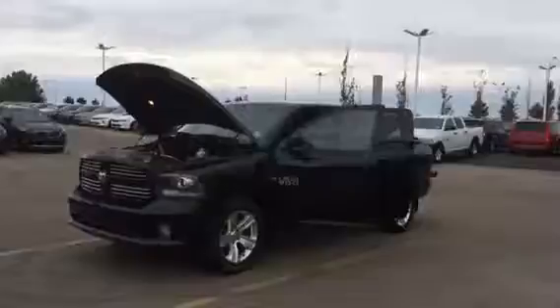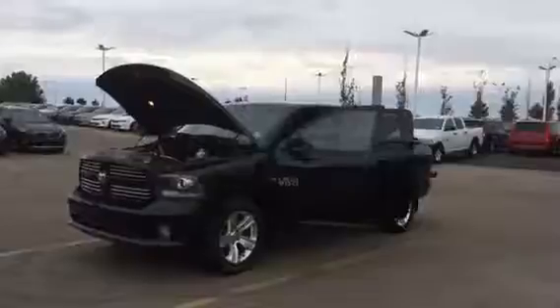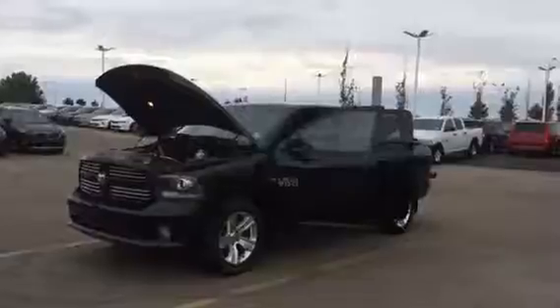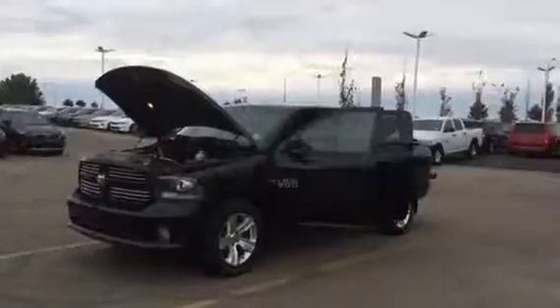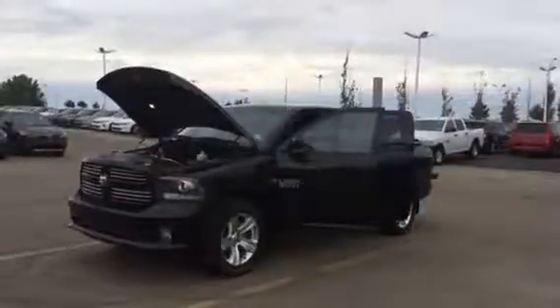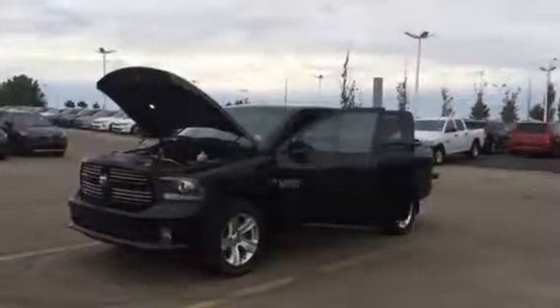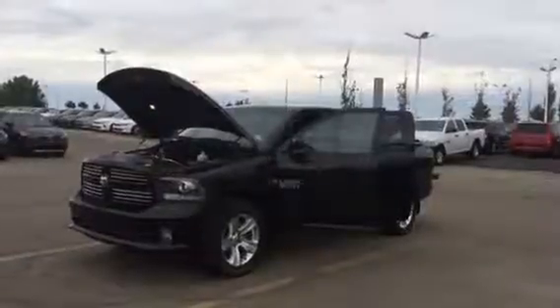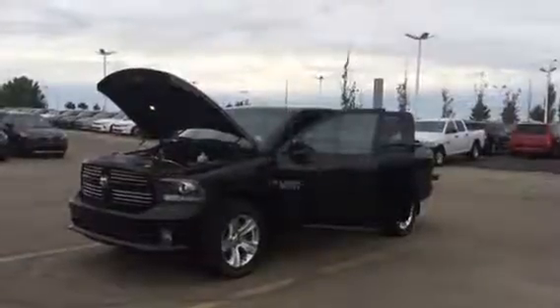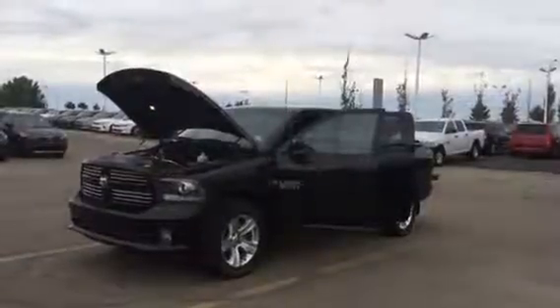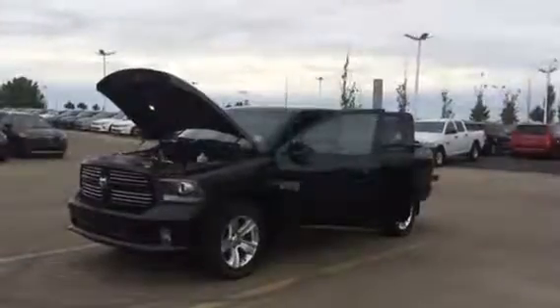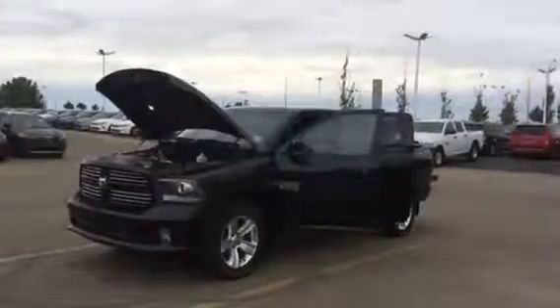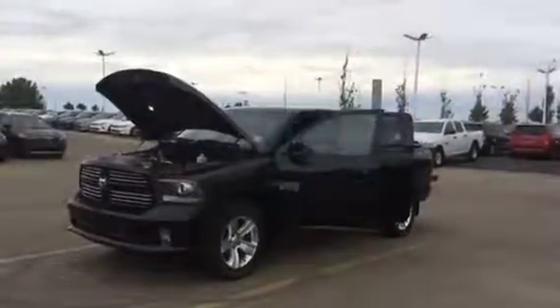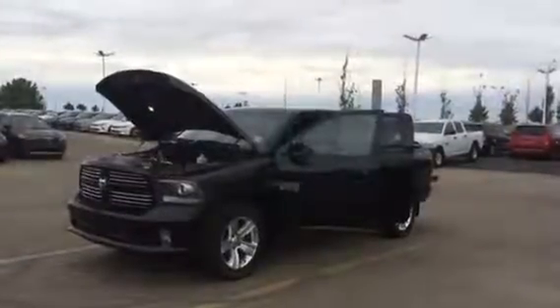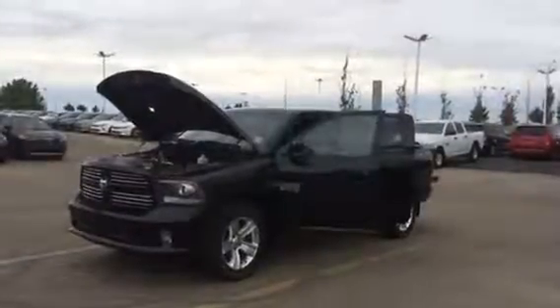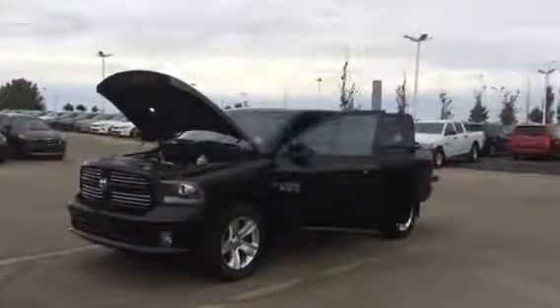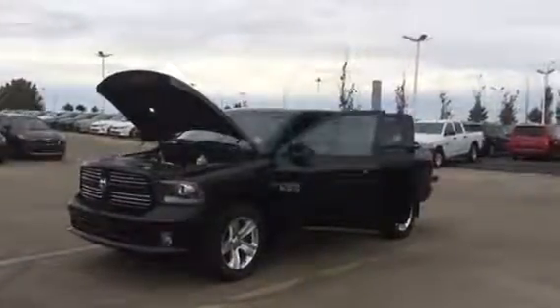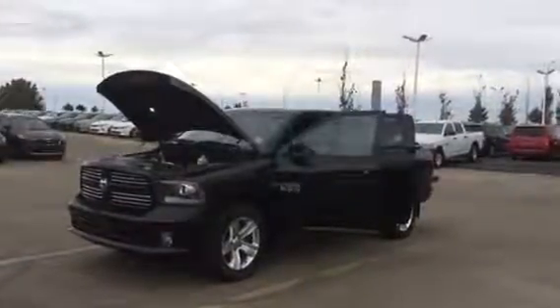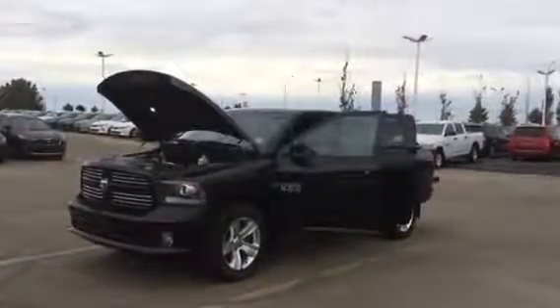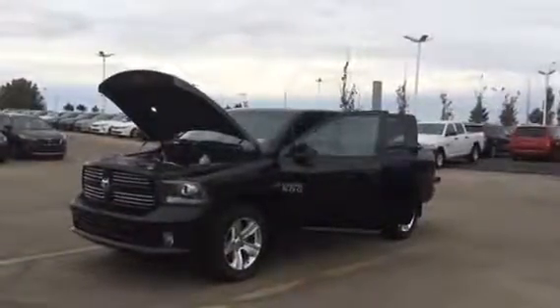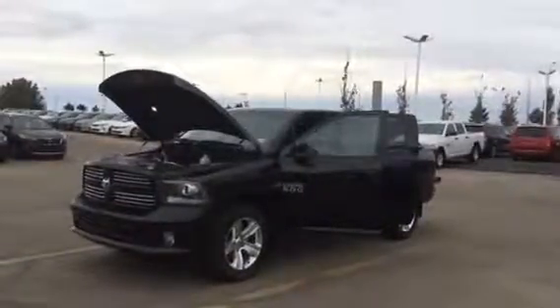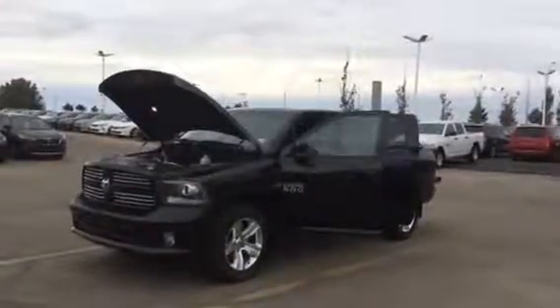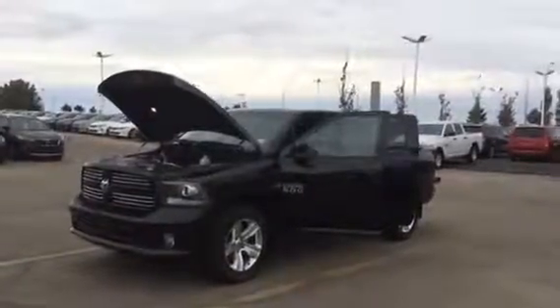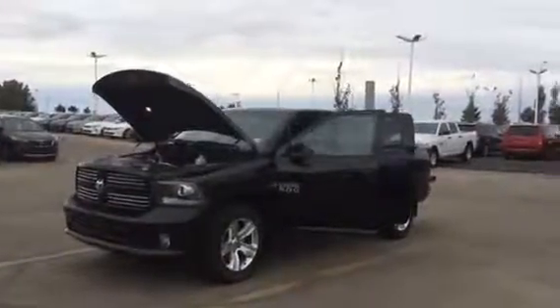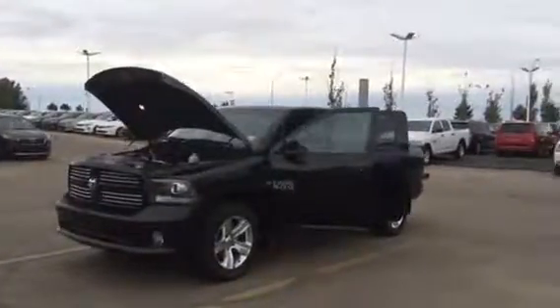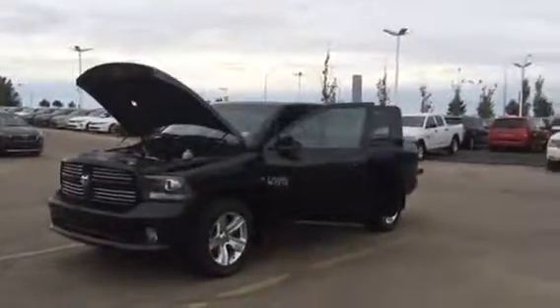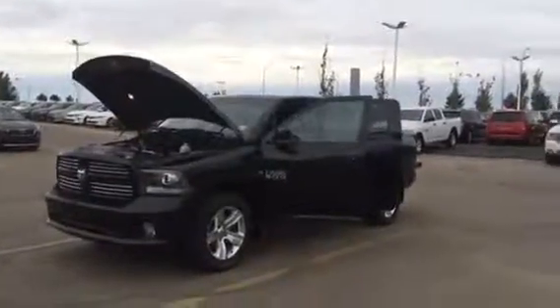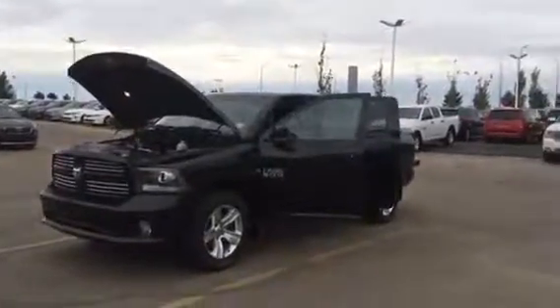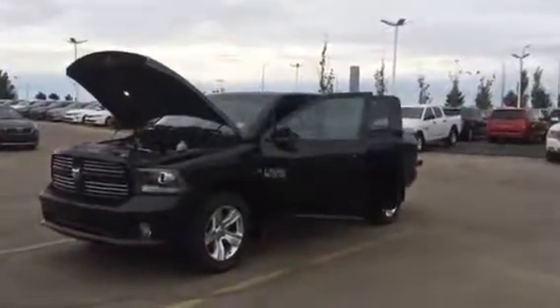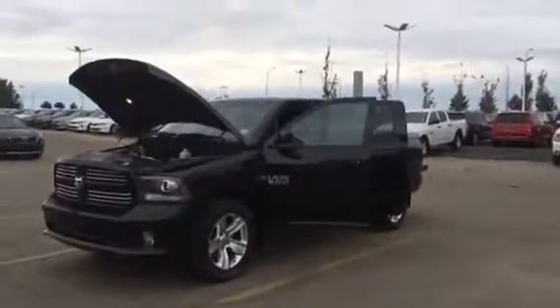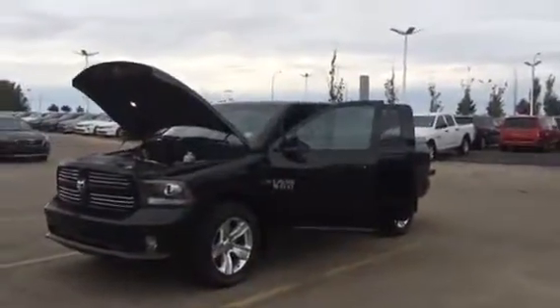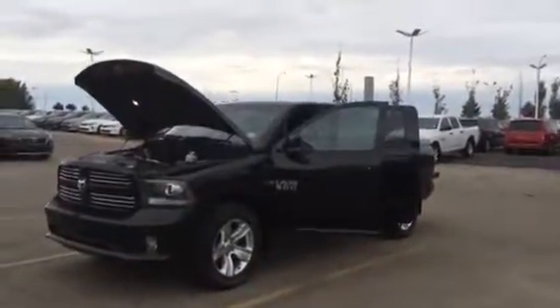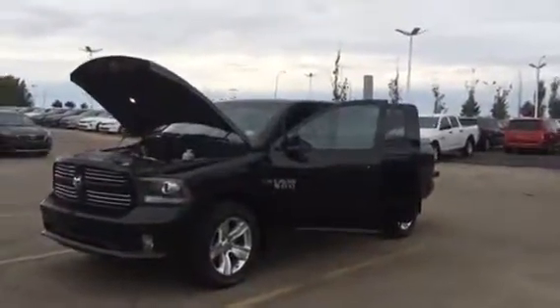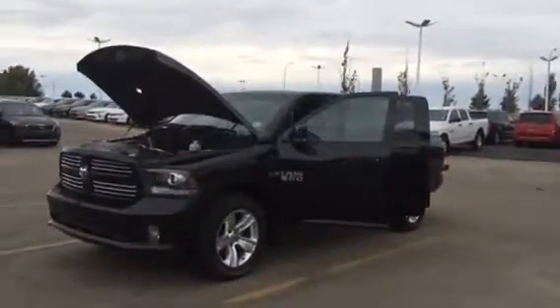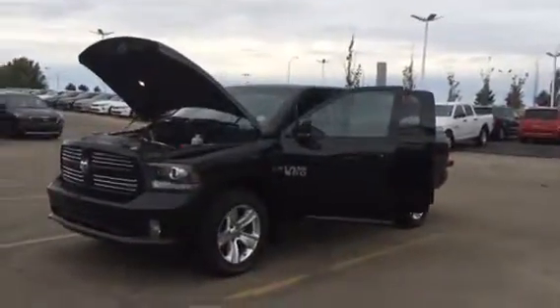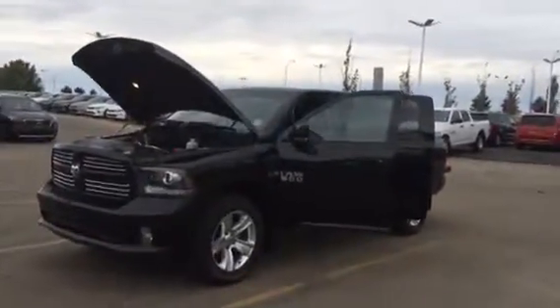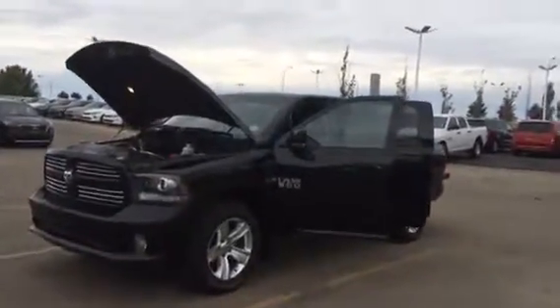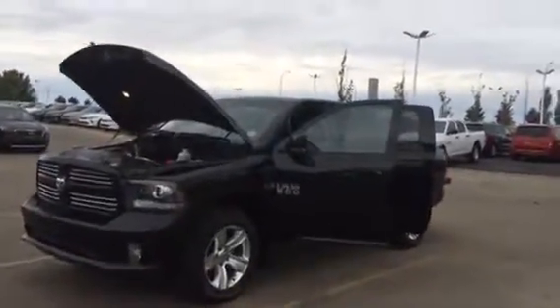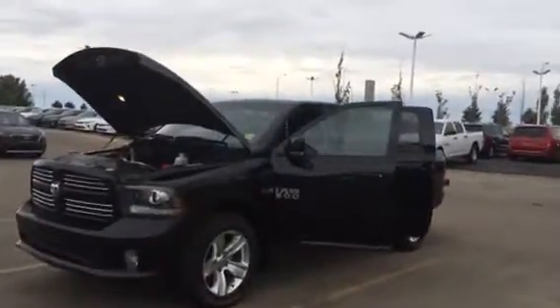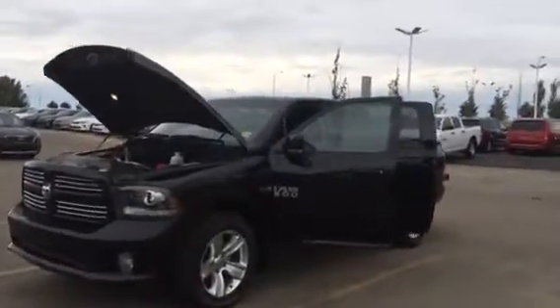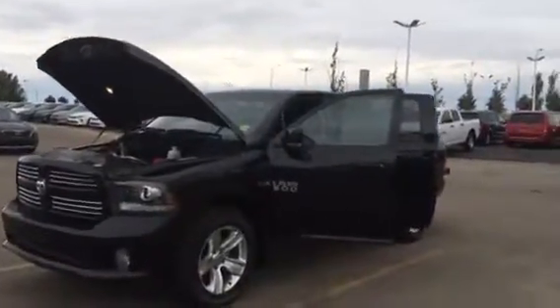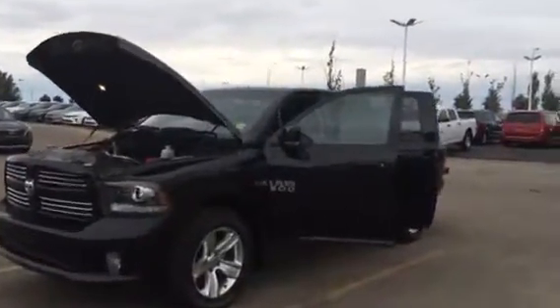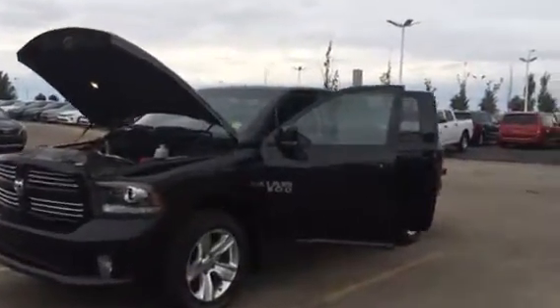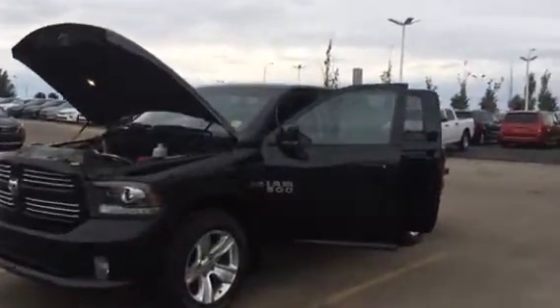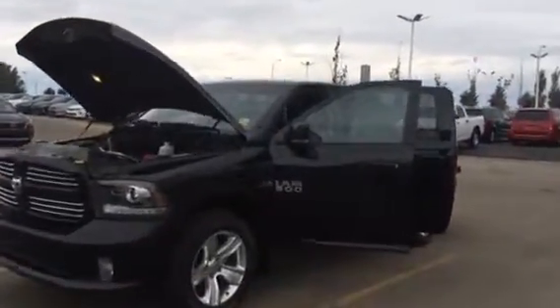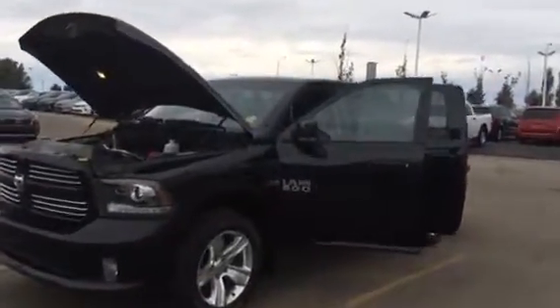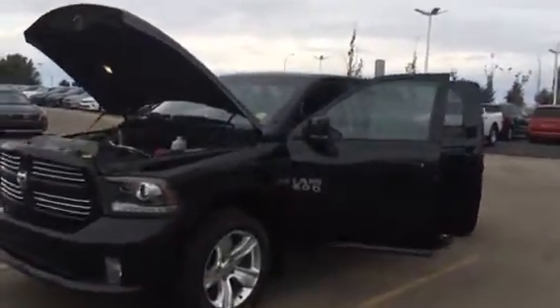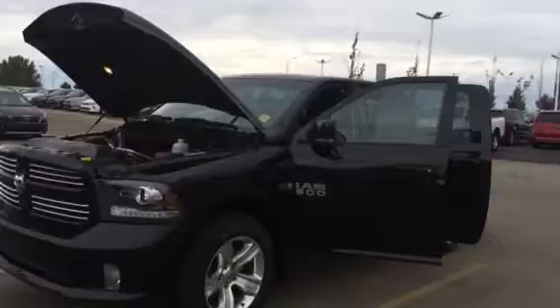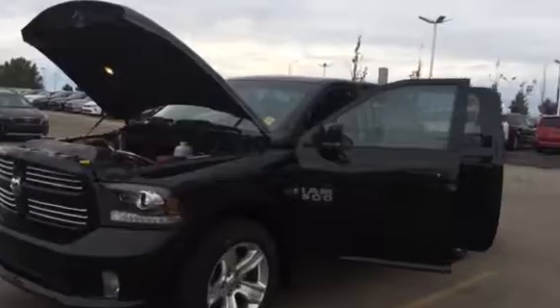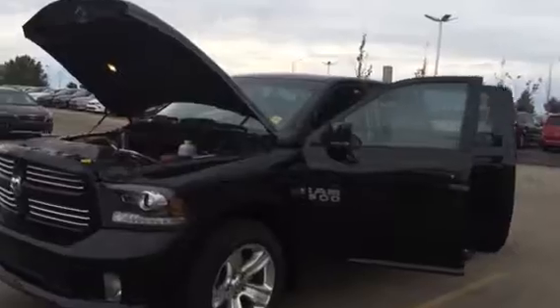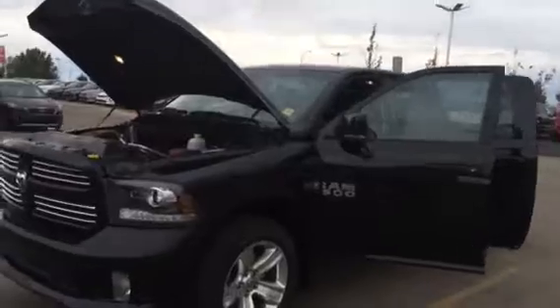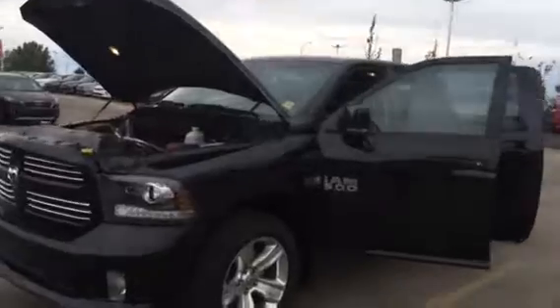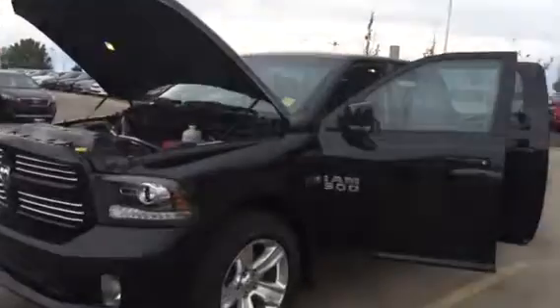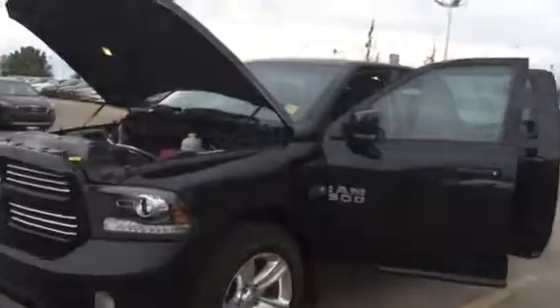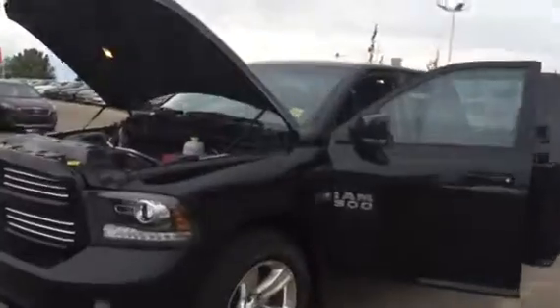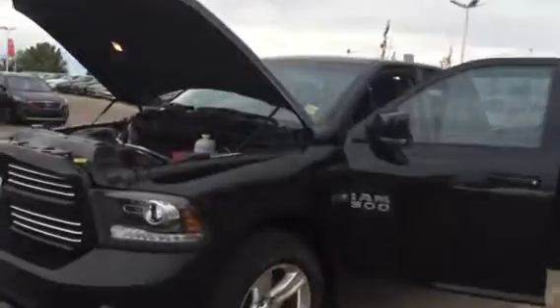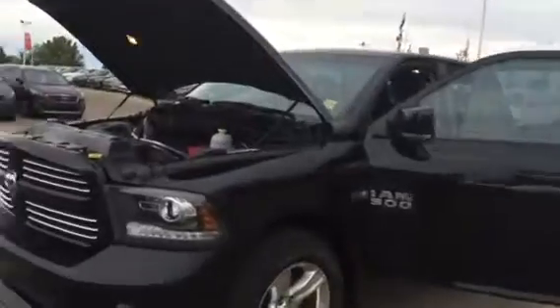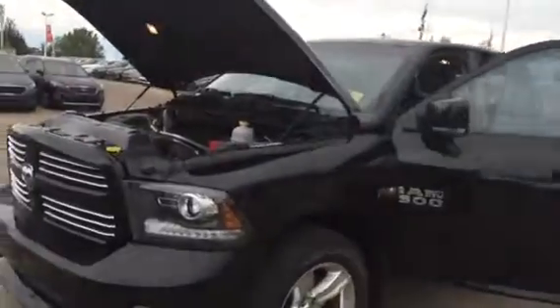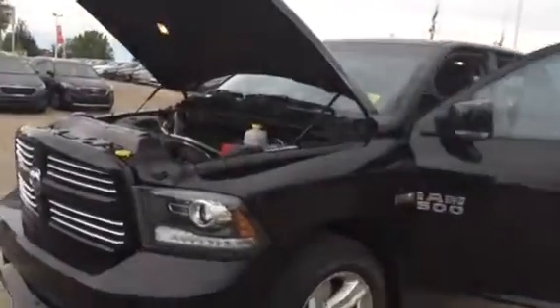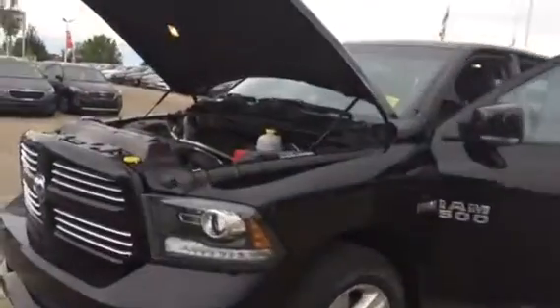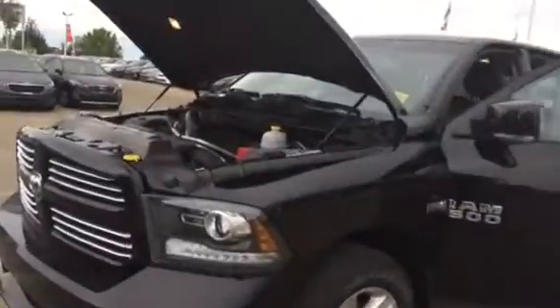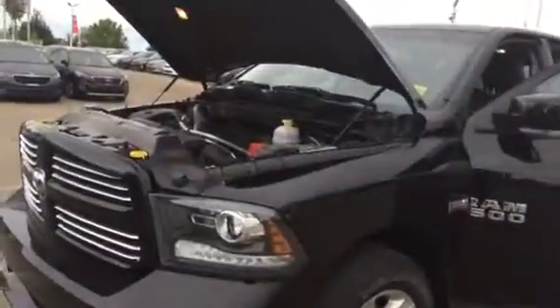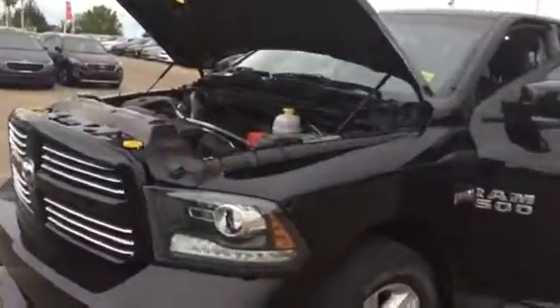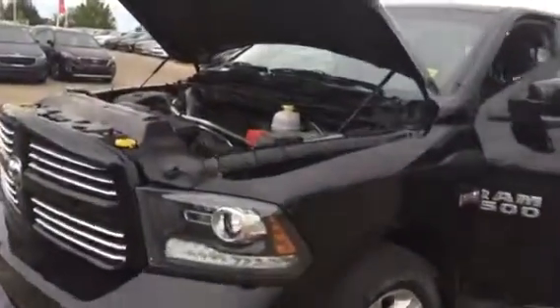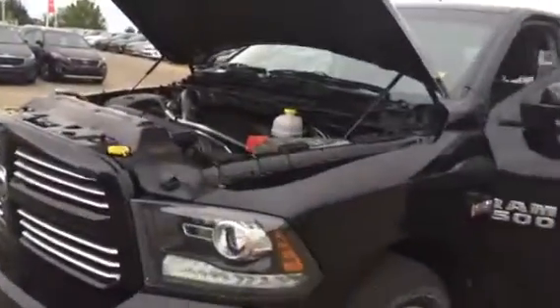Hello Tiff! This is Renee from Sherwood Kia. This is the 2014 Dodge Ram you inquired about.